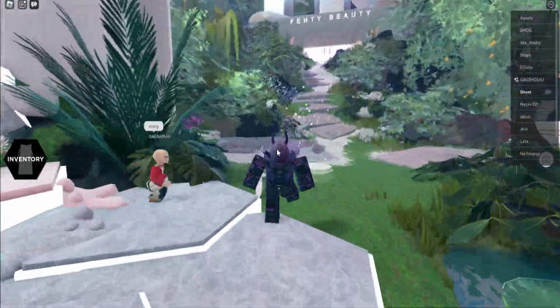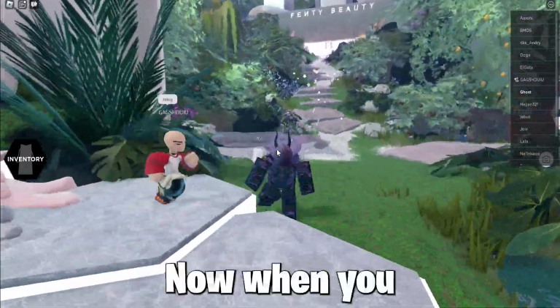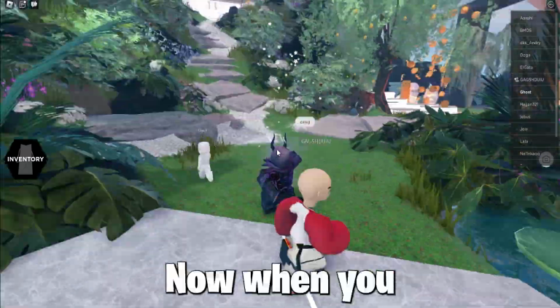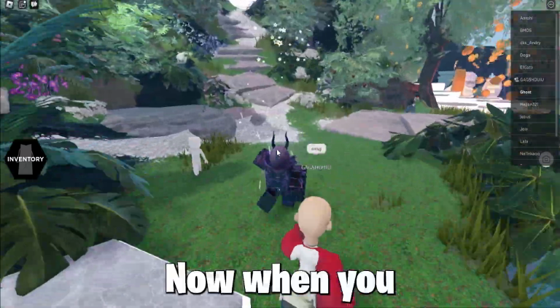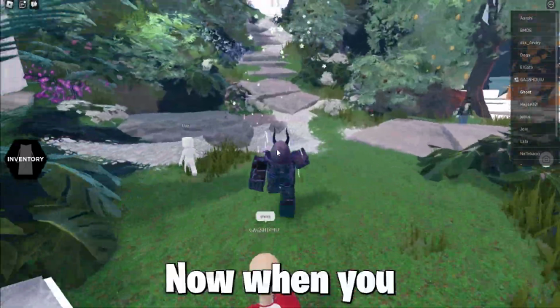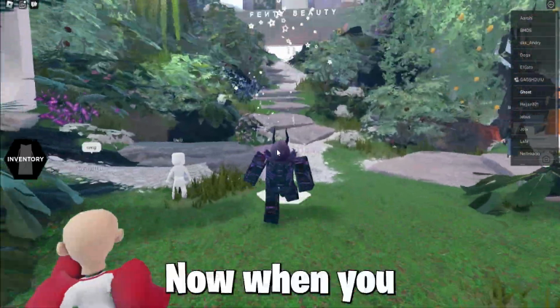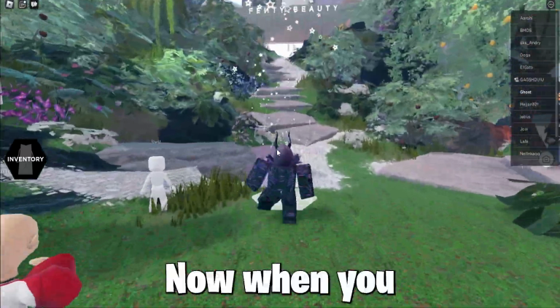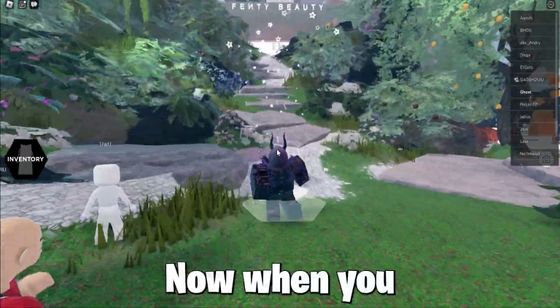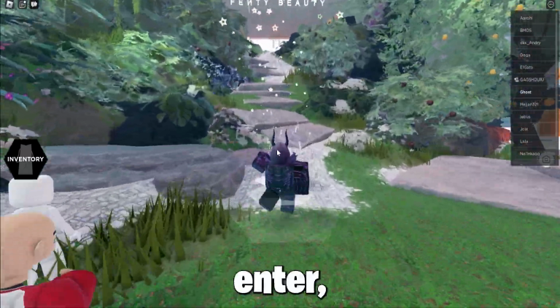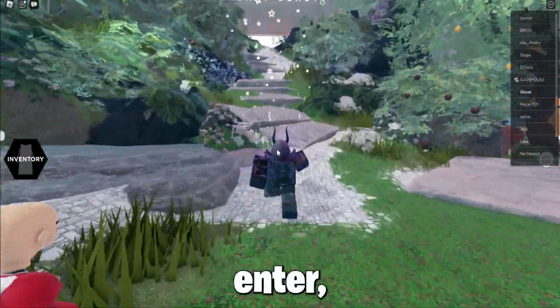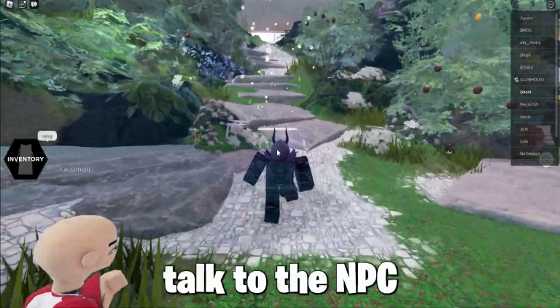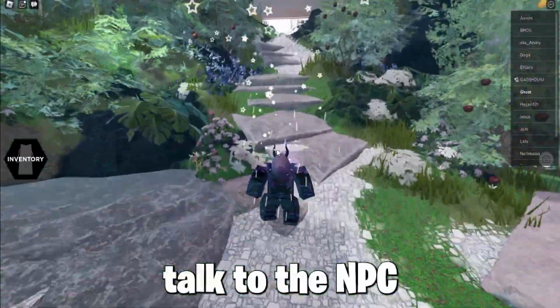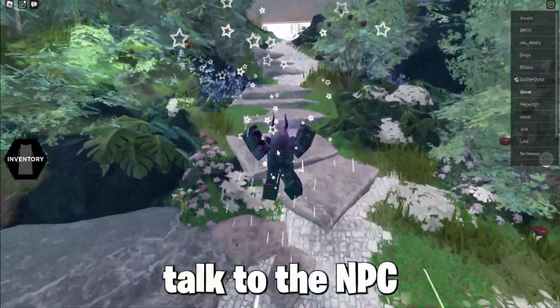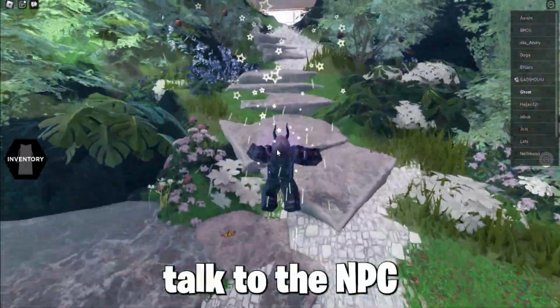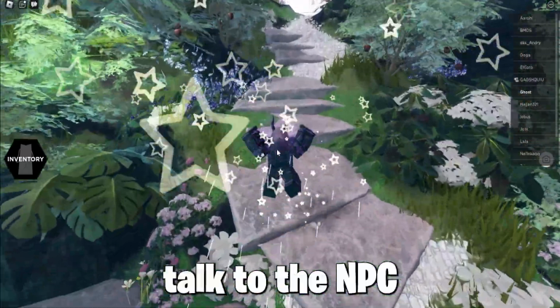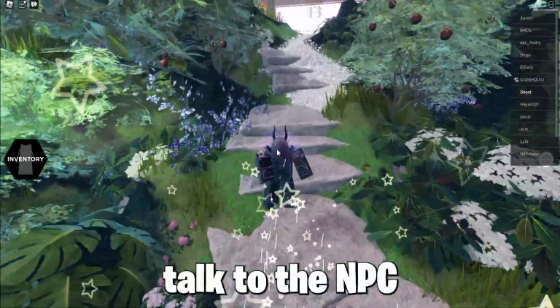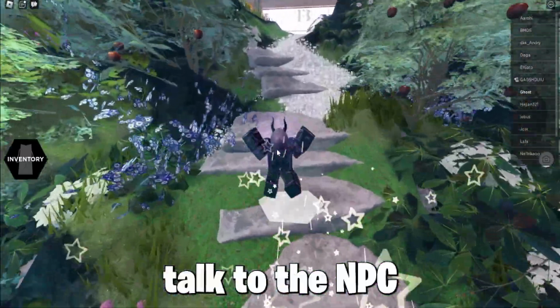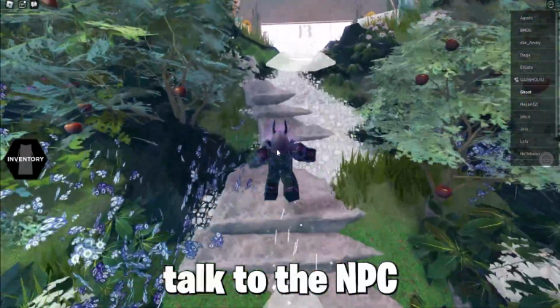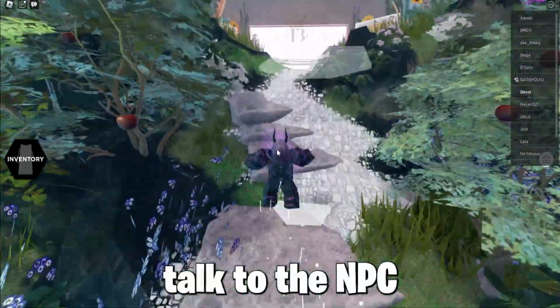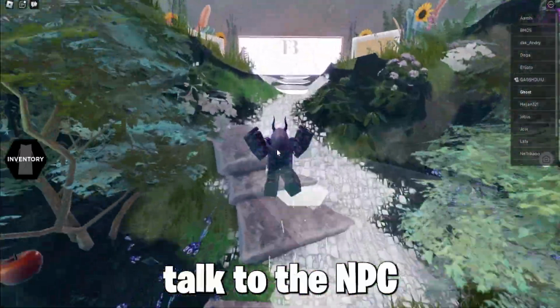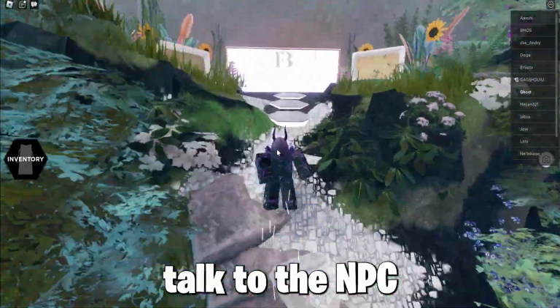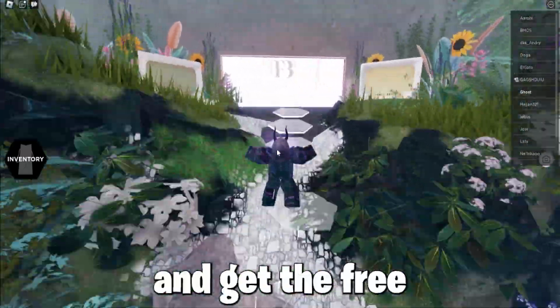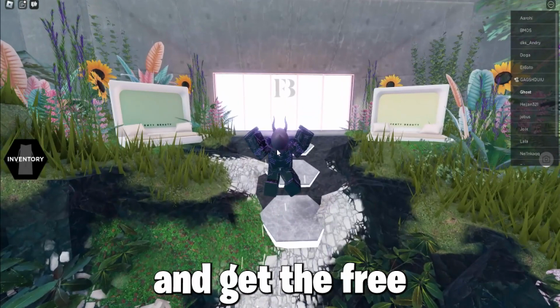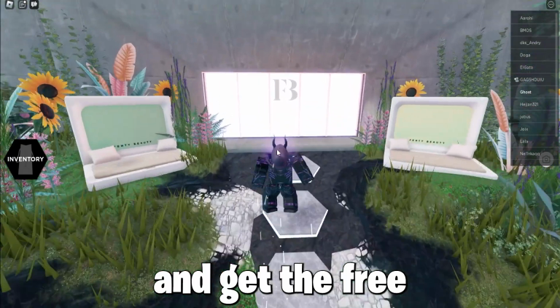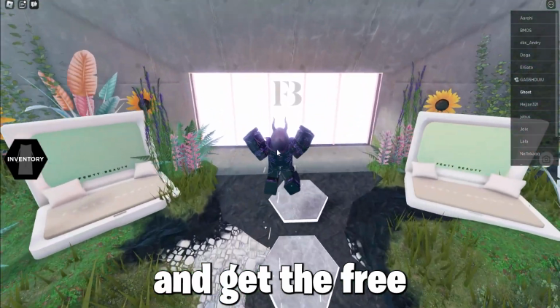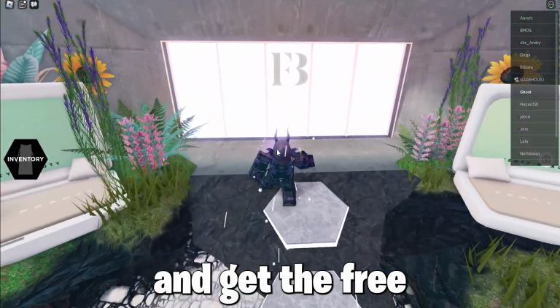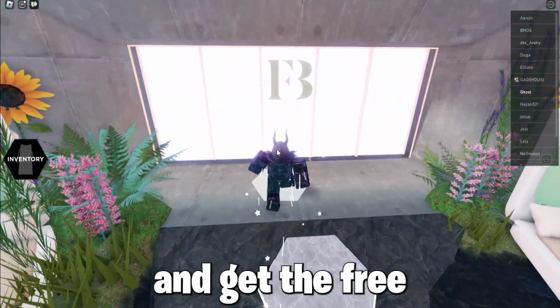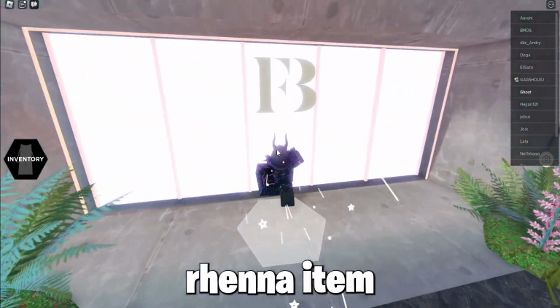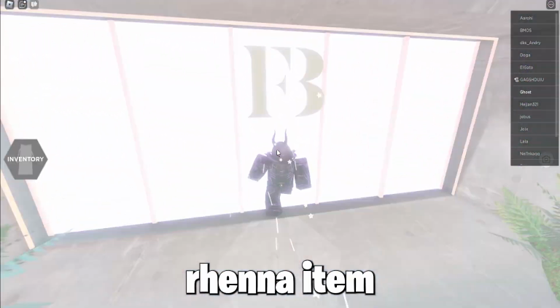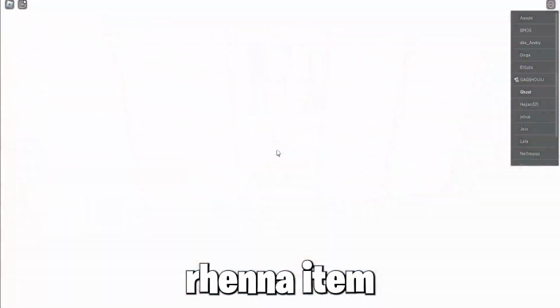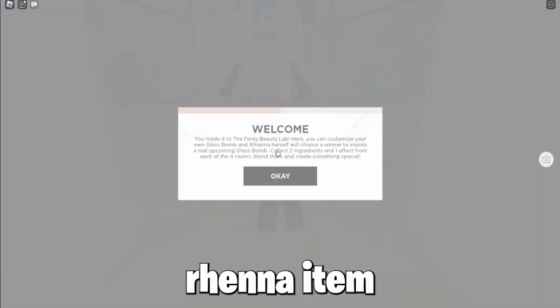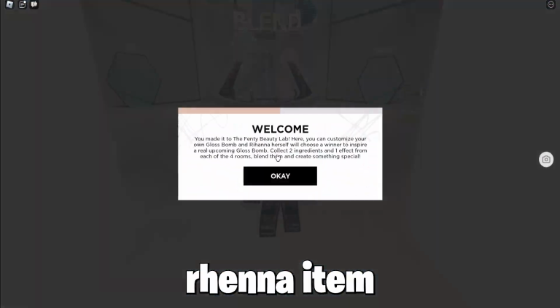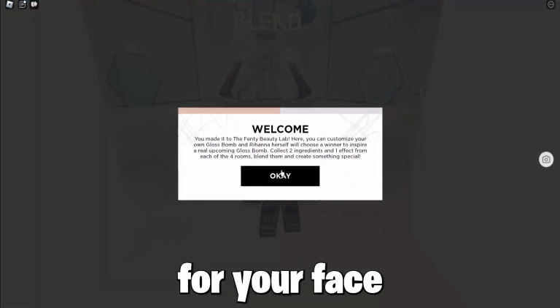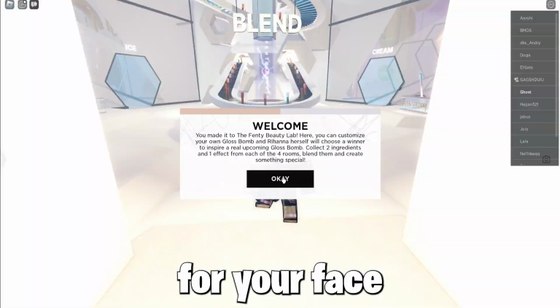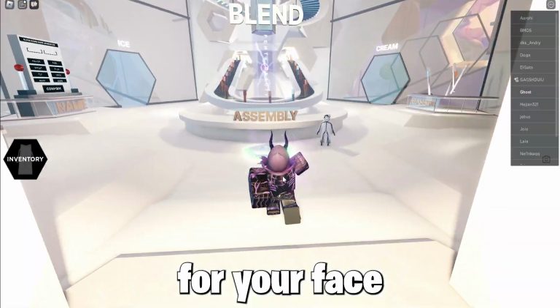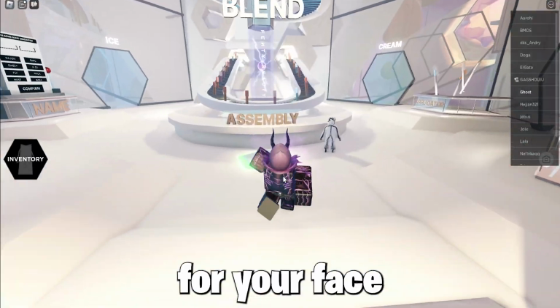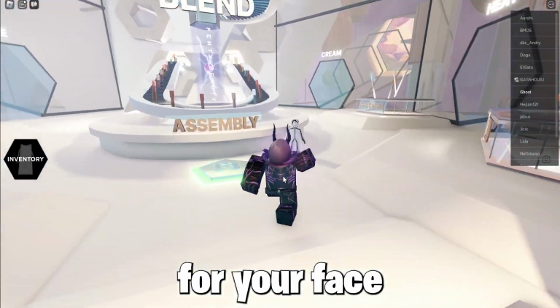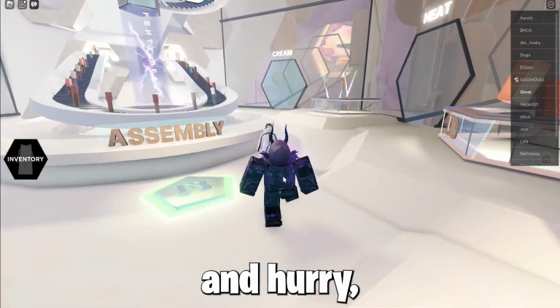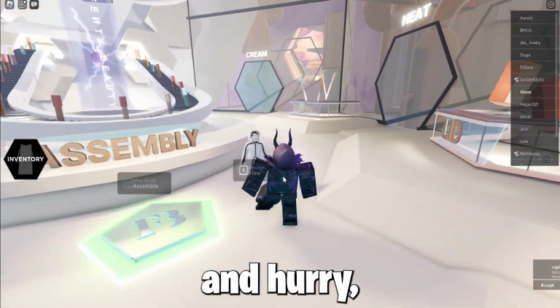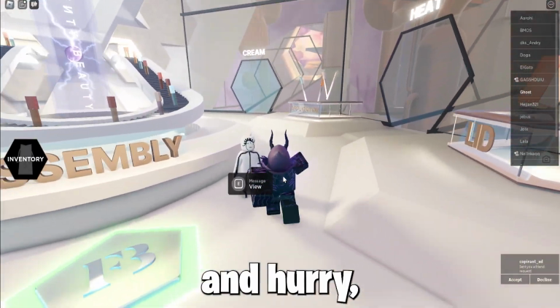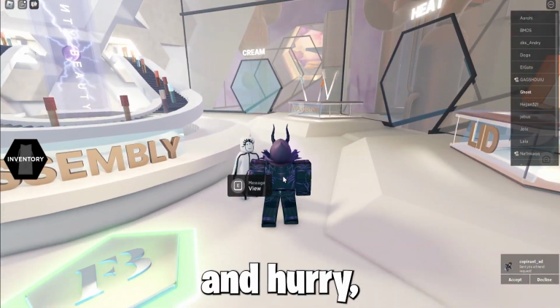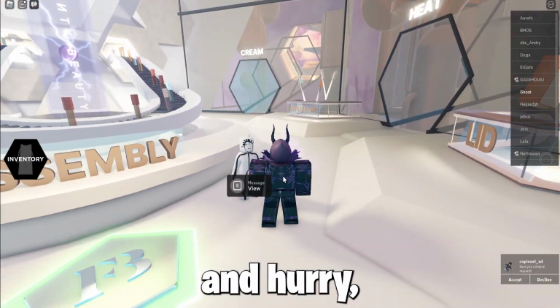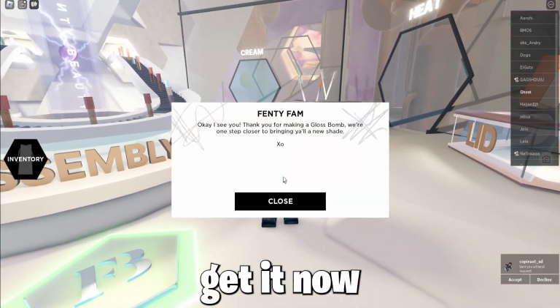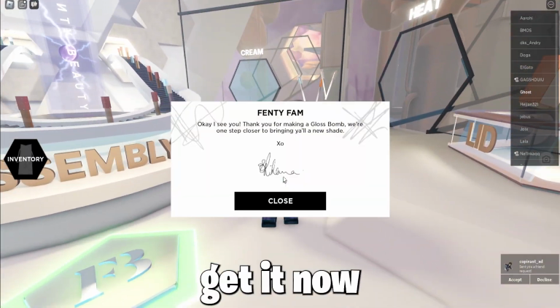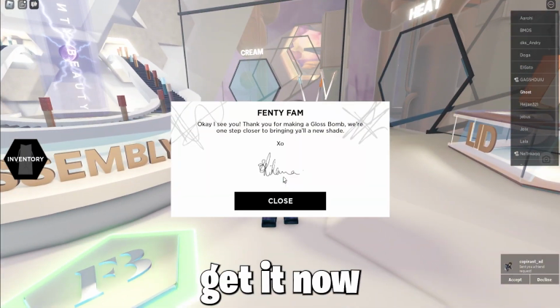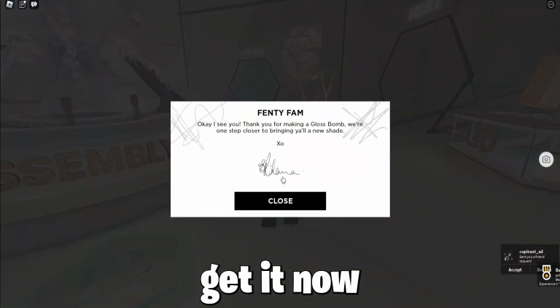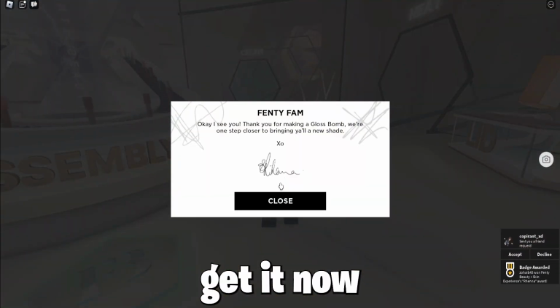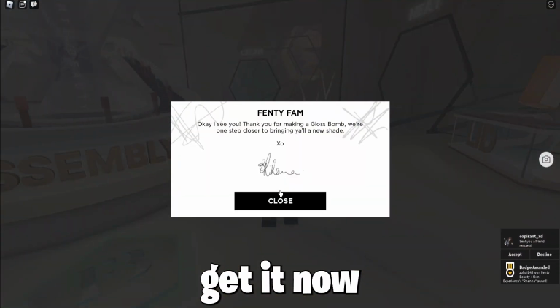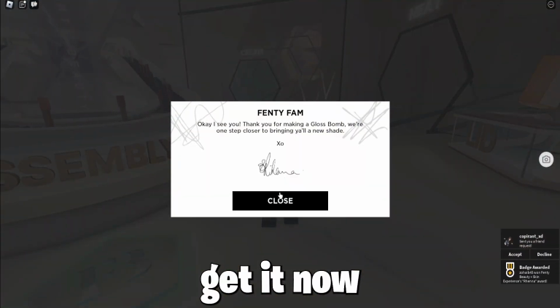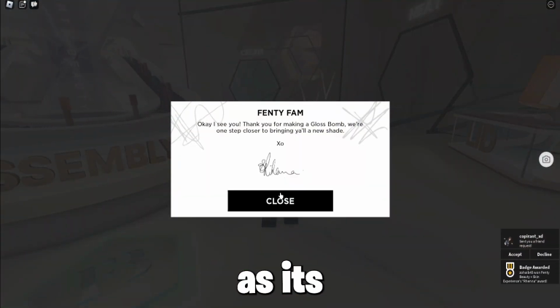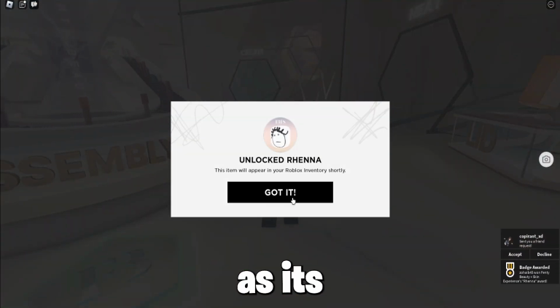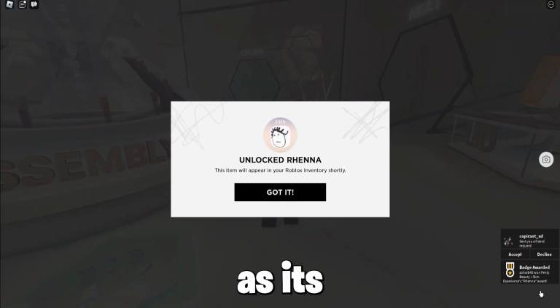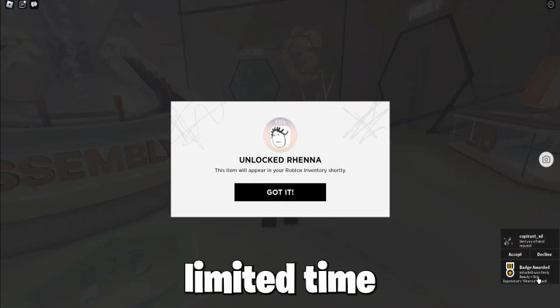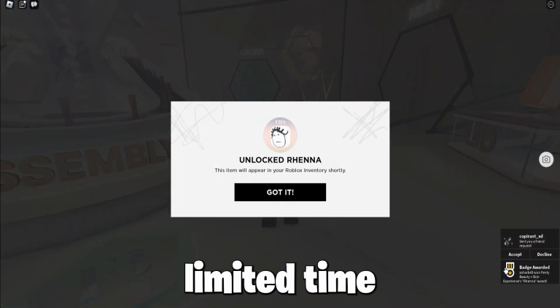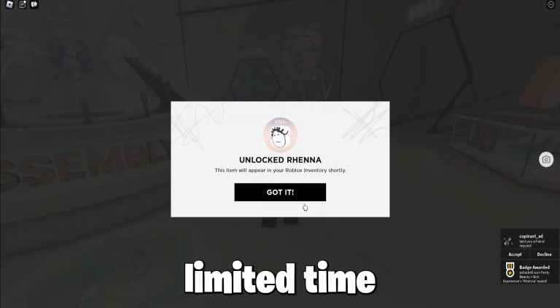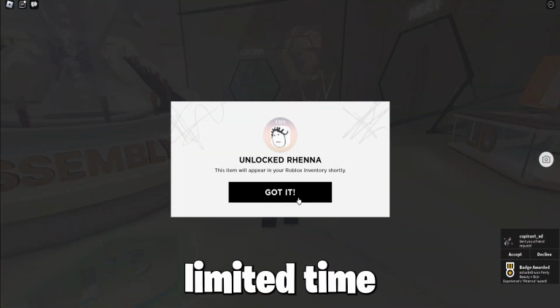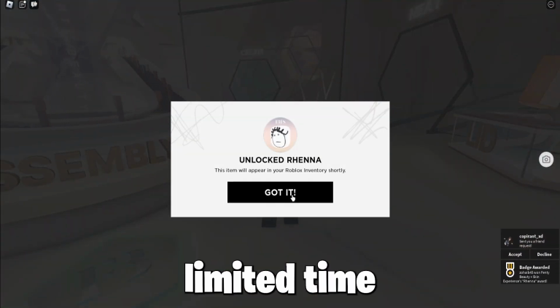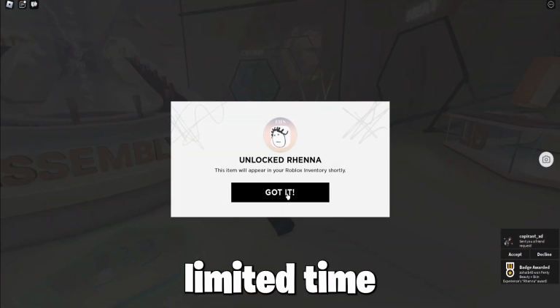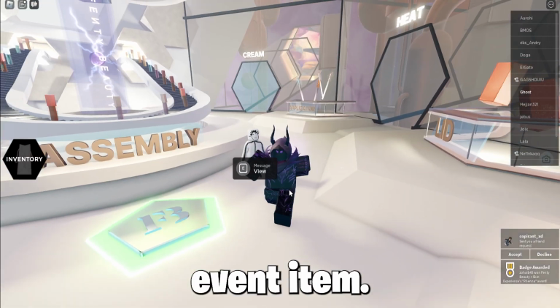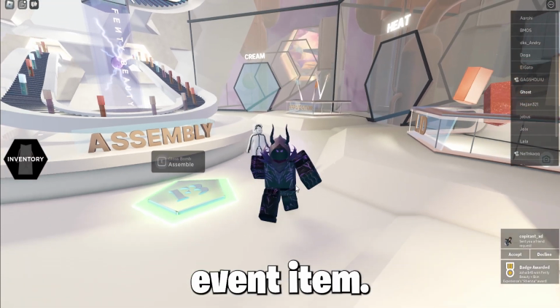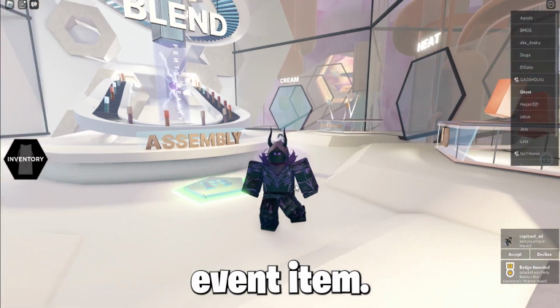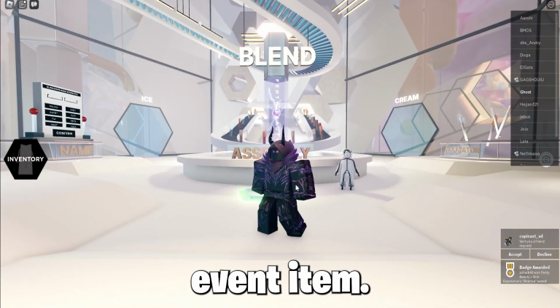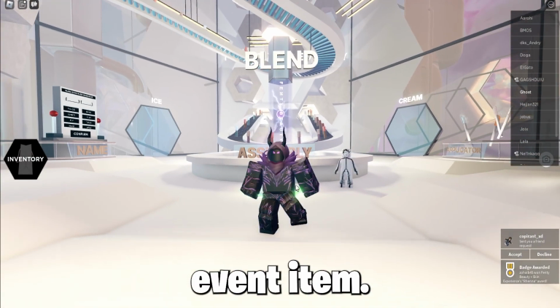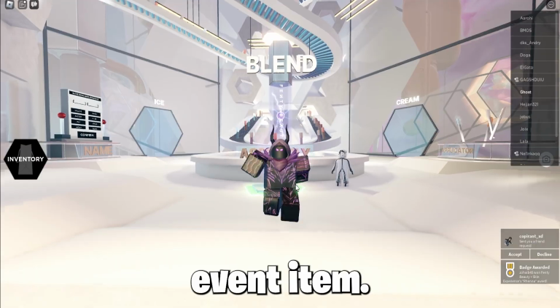When you enter, talk to the NPC and get the free Rena item for your face. Hurry and get it now, as it's a limited time event item.